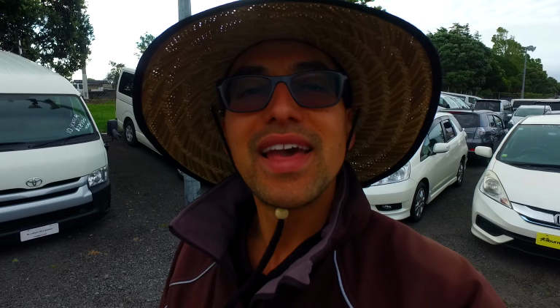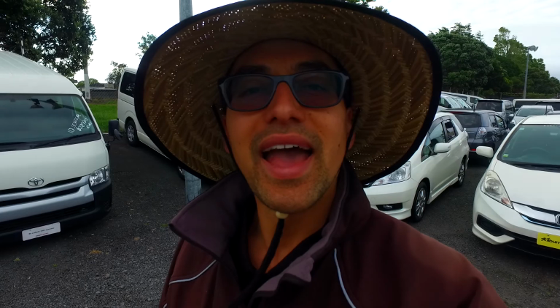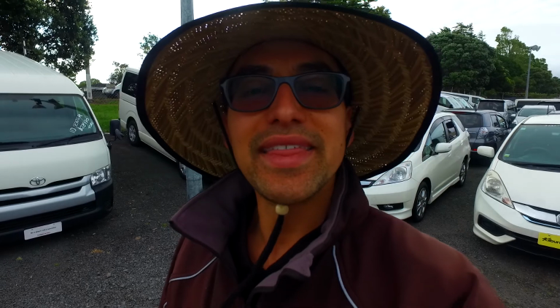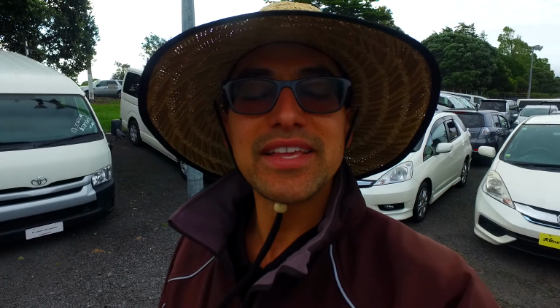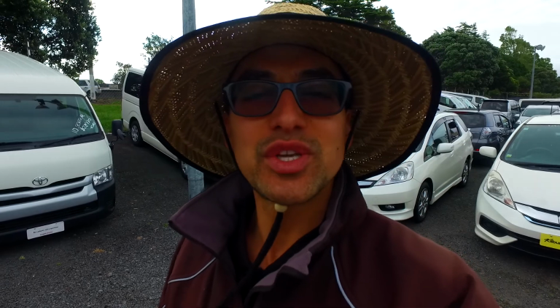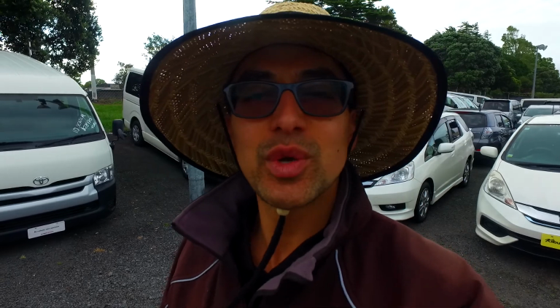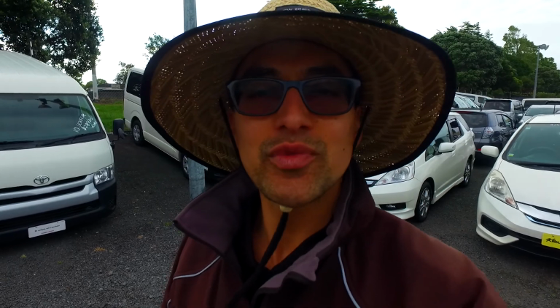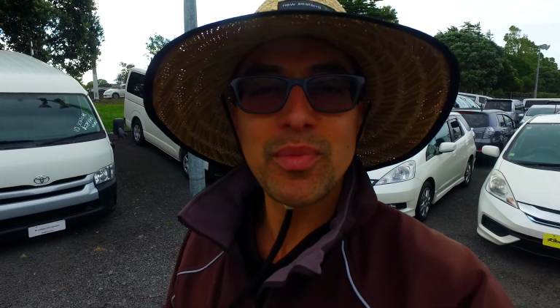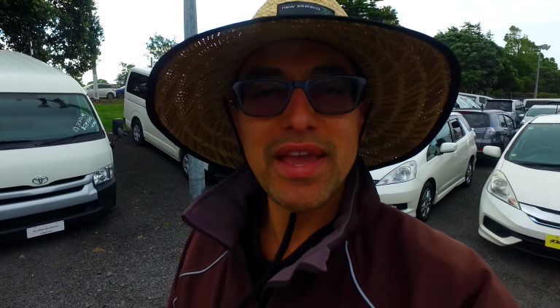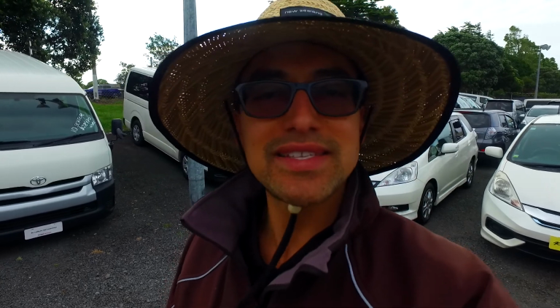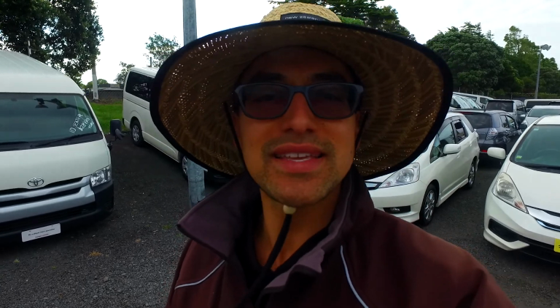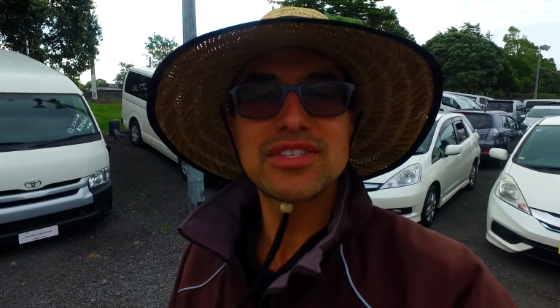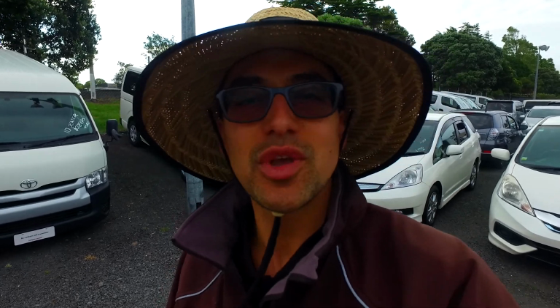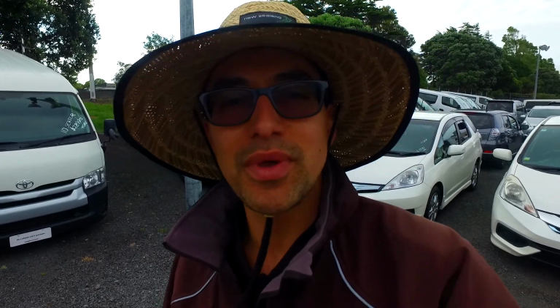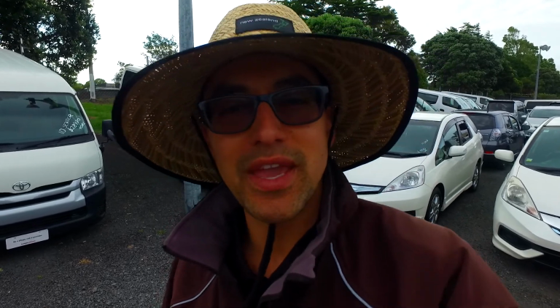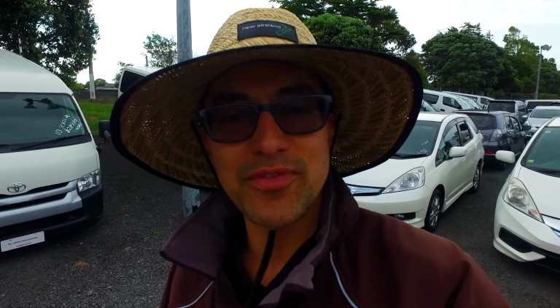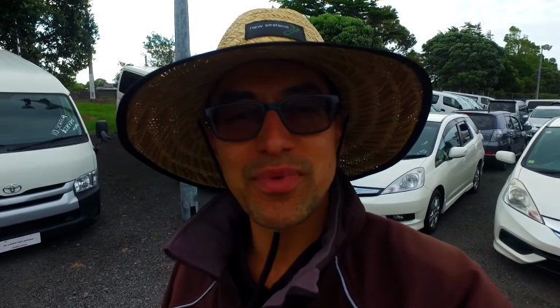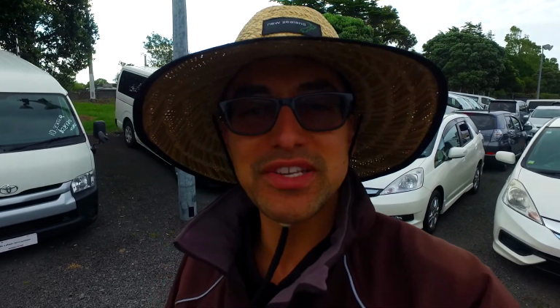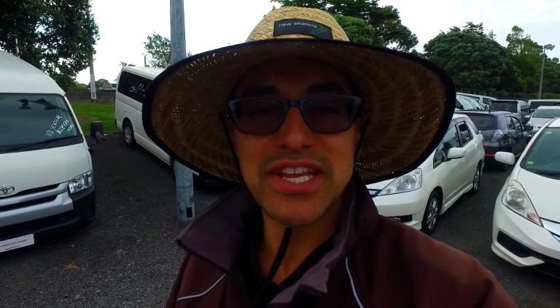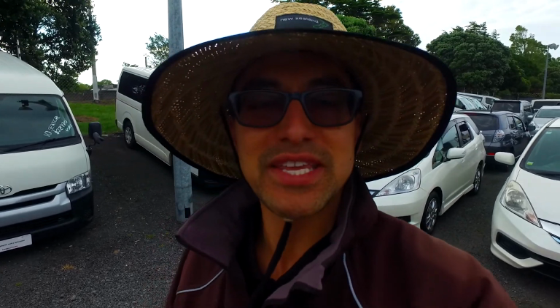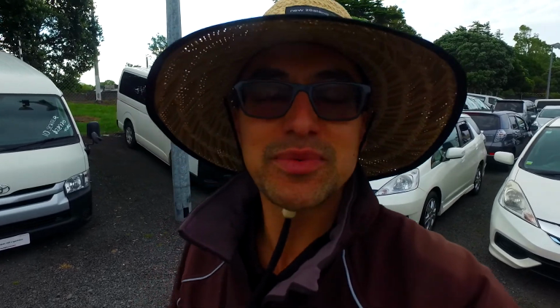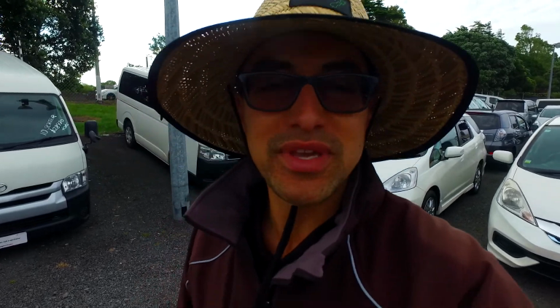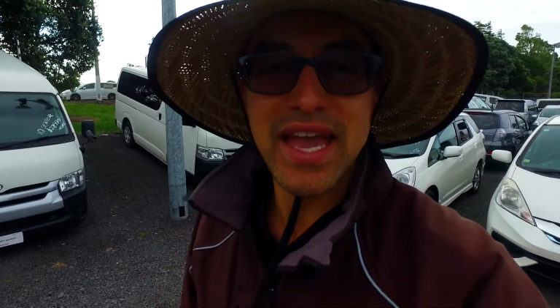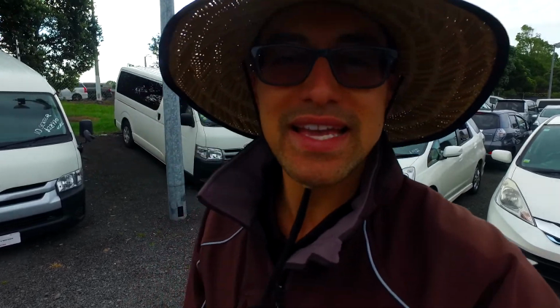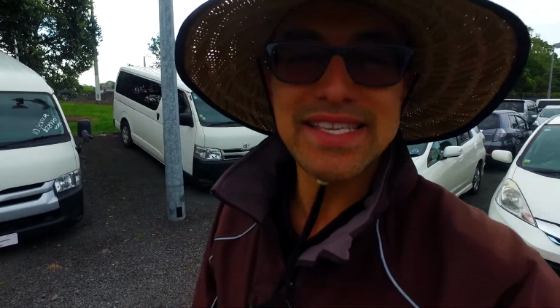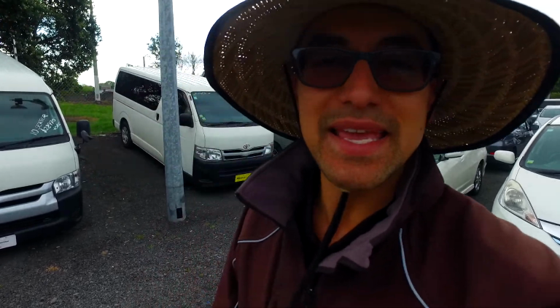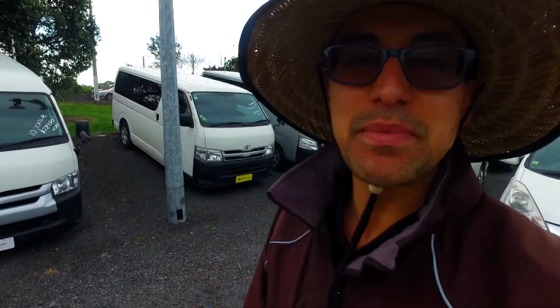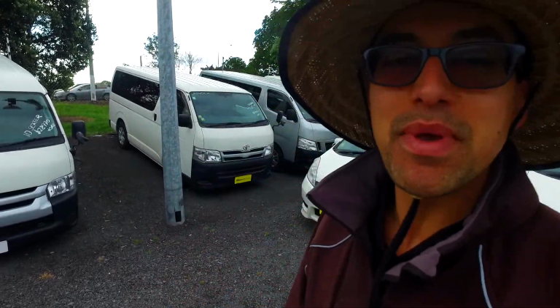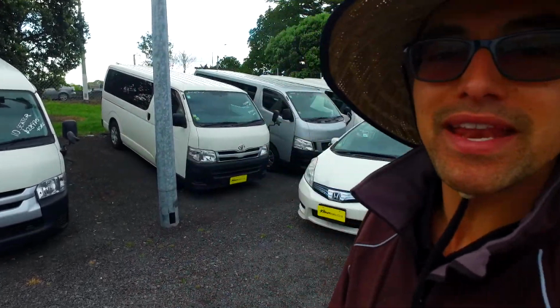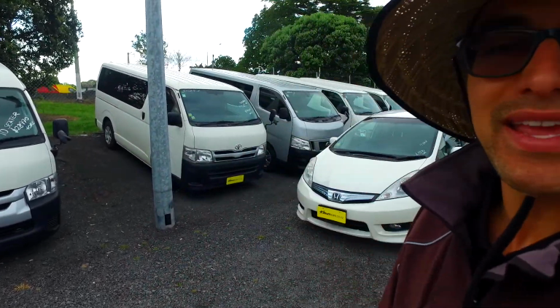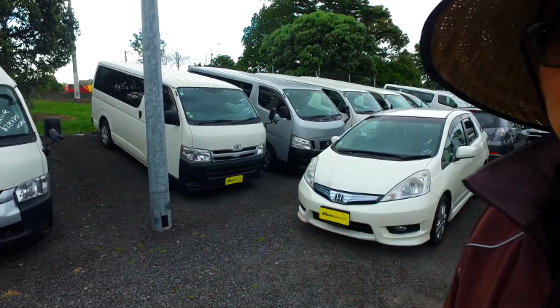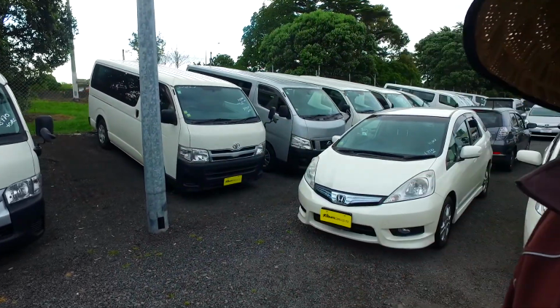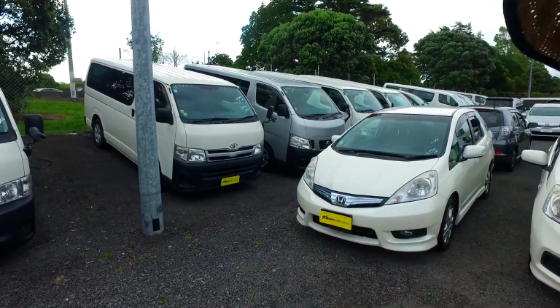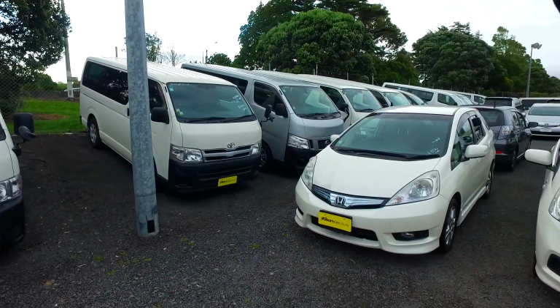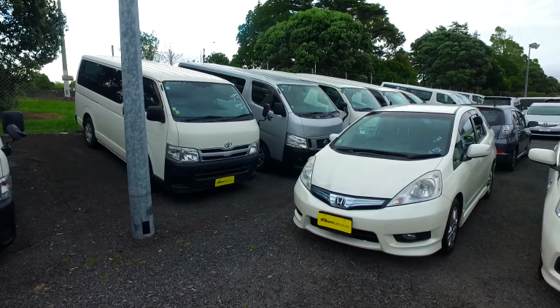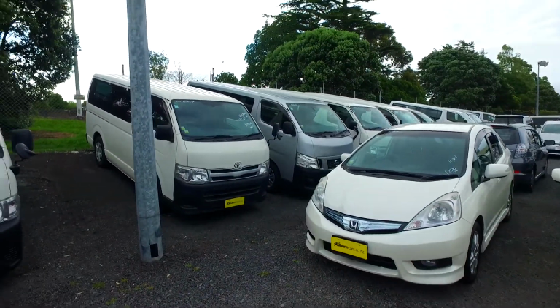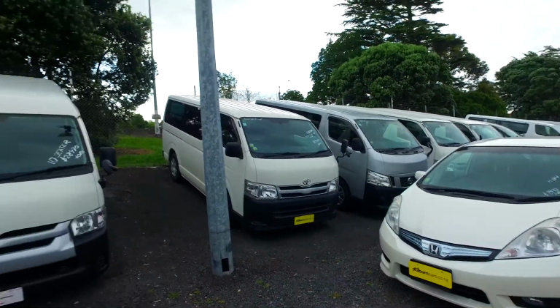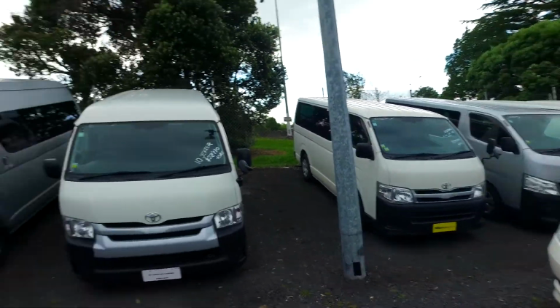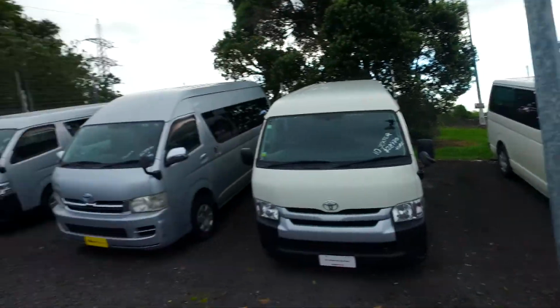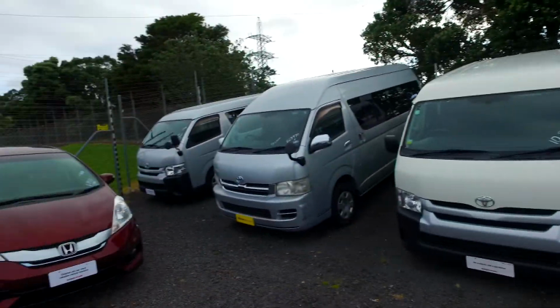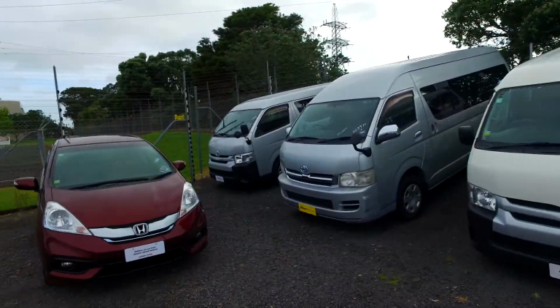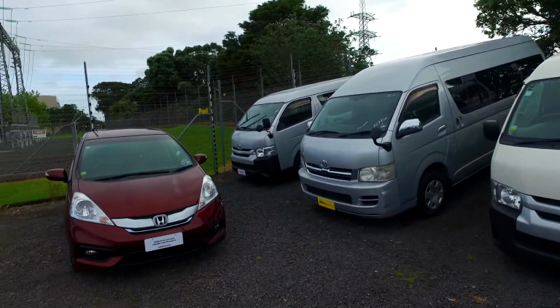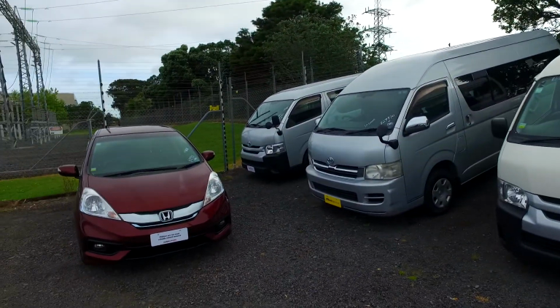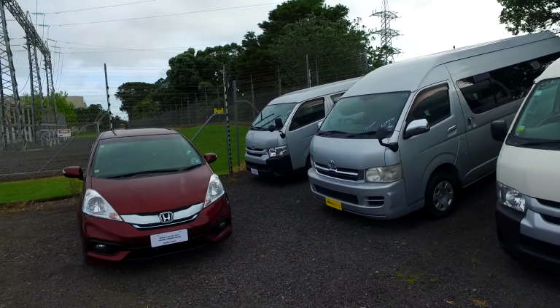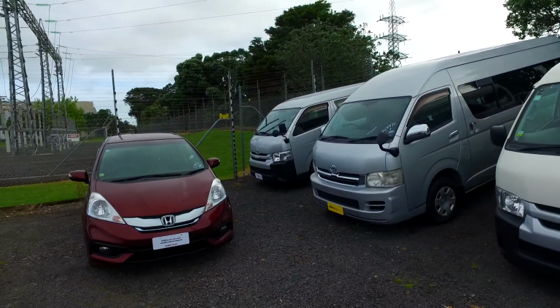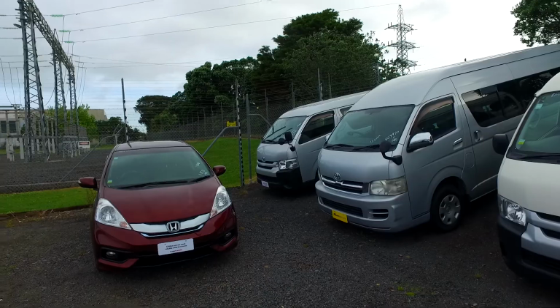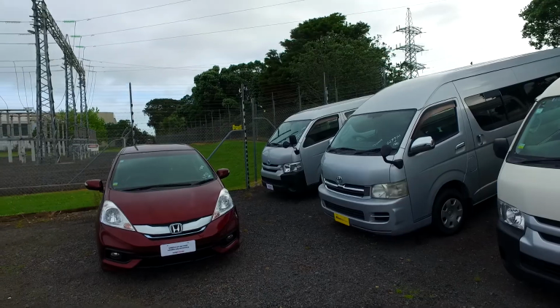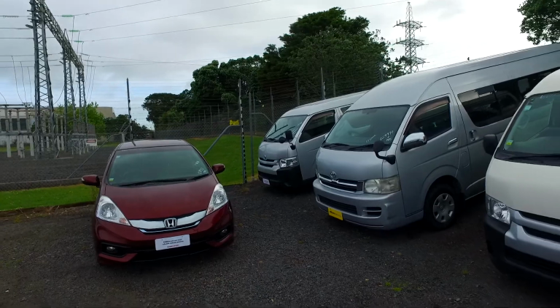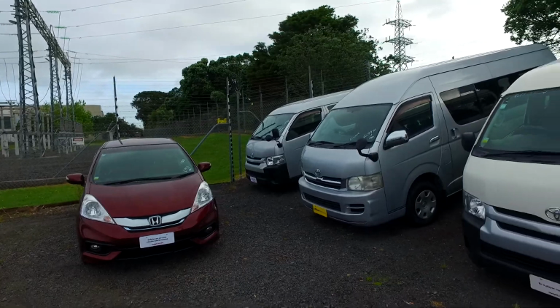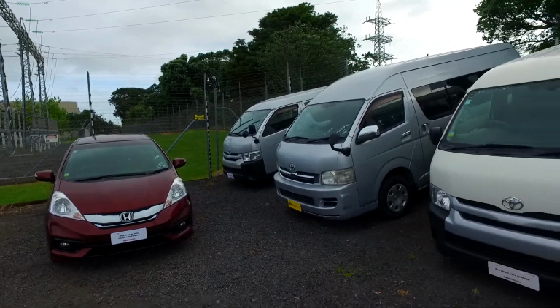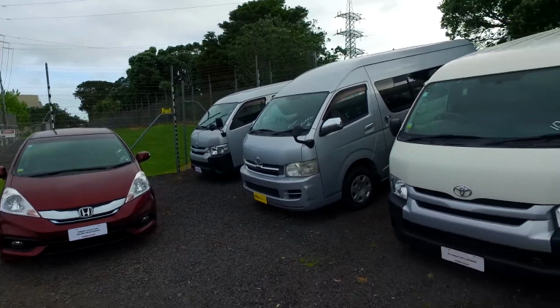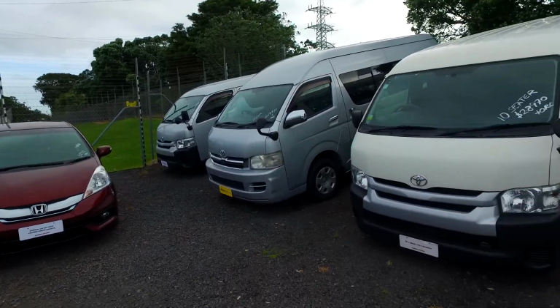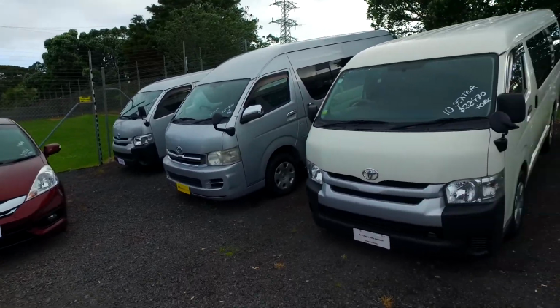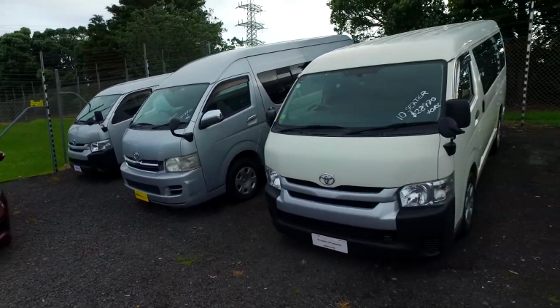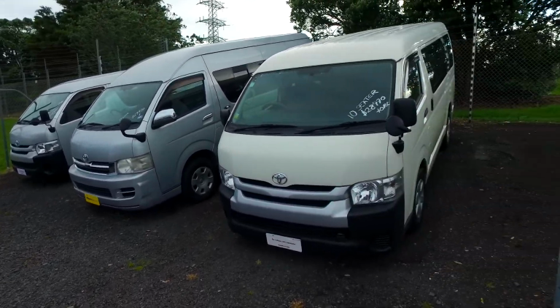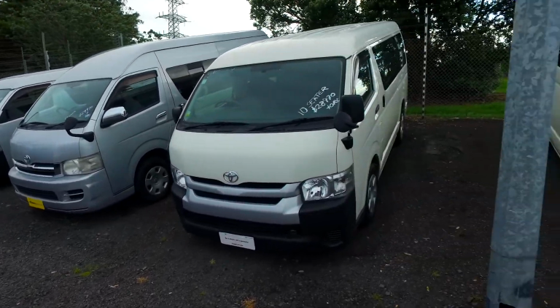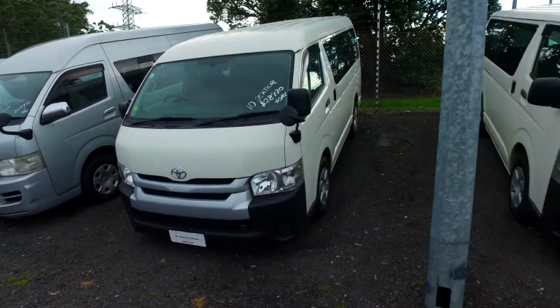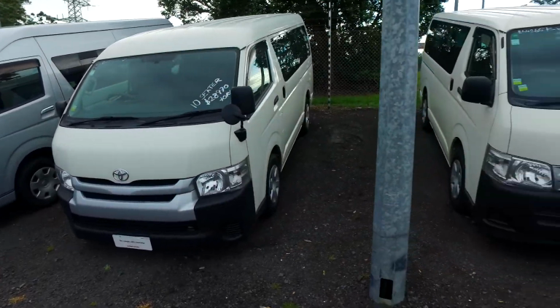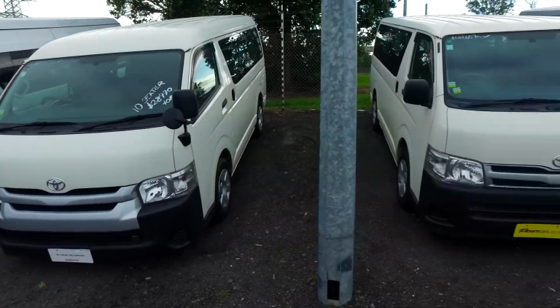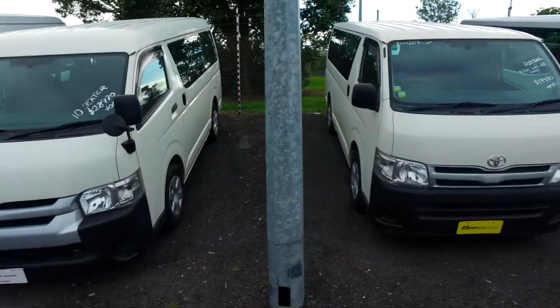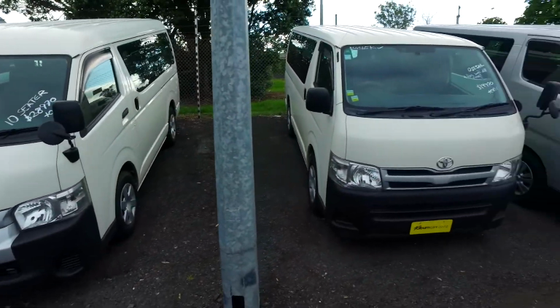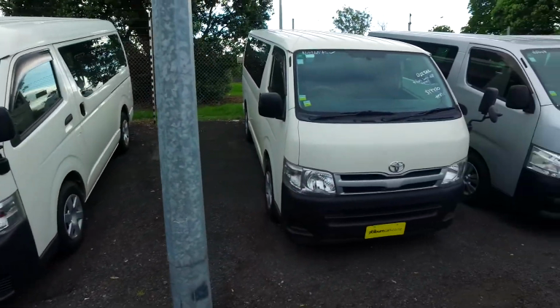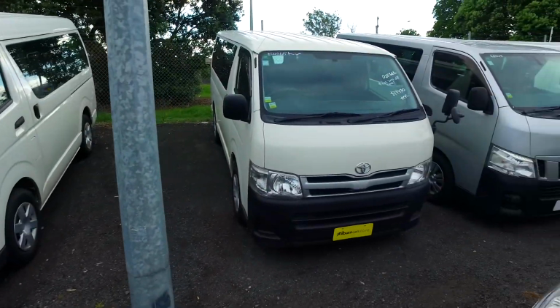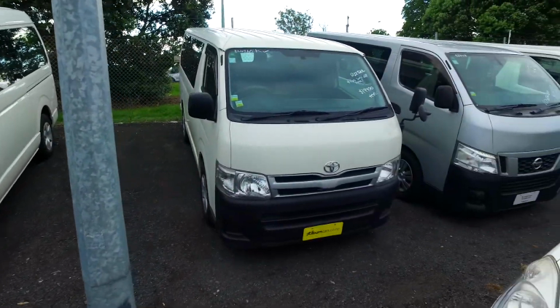Hey there, Tom here from Budget and Kilburn Car in Manica. Thank you for your email inquiry in regards to one of our many, many Toyota Hiace vans.